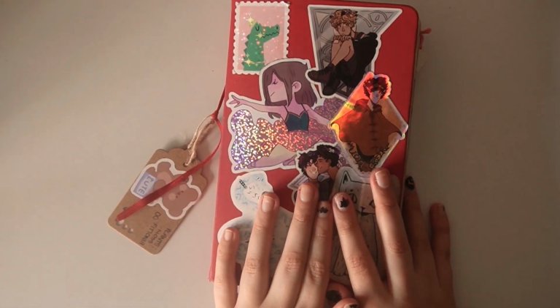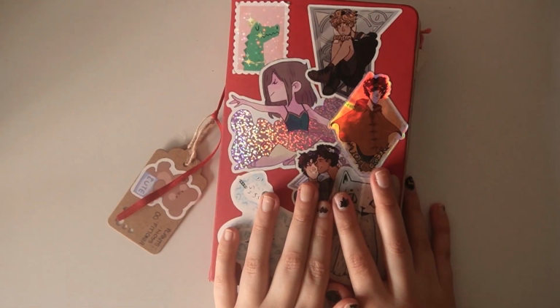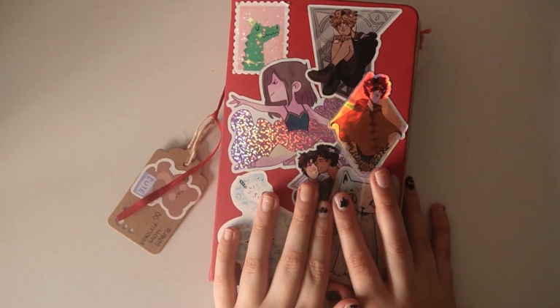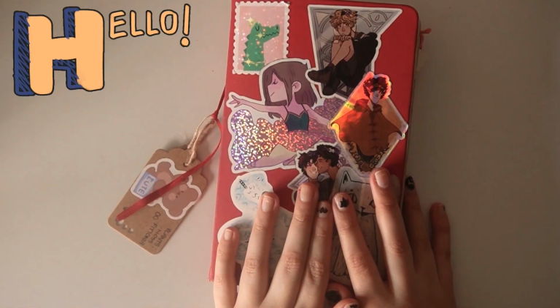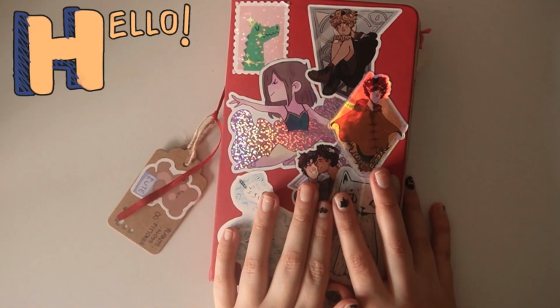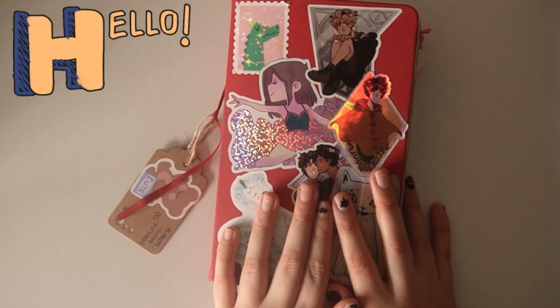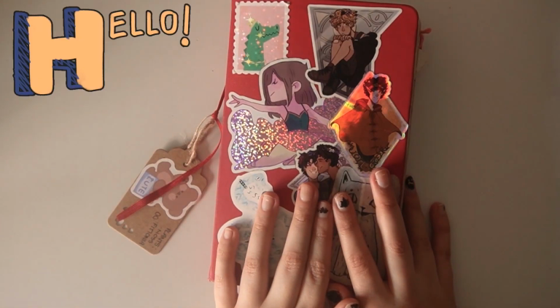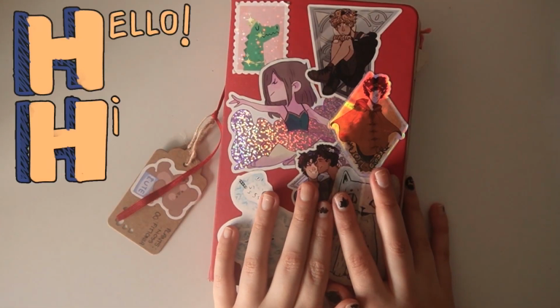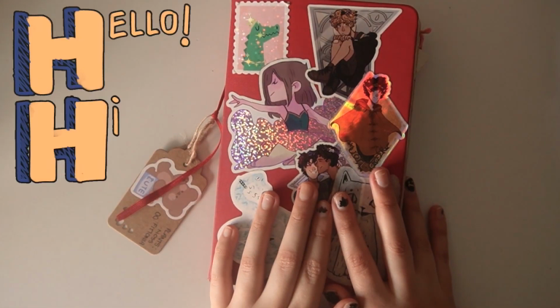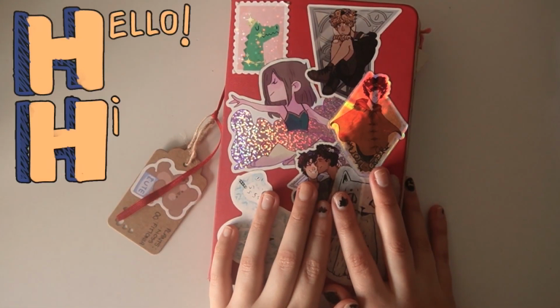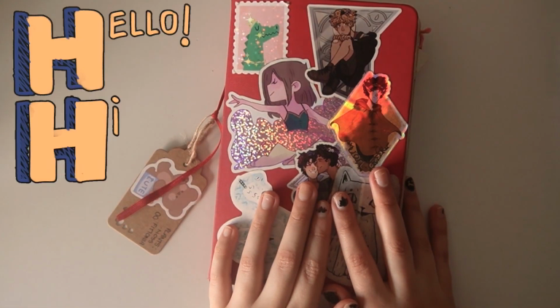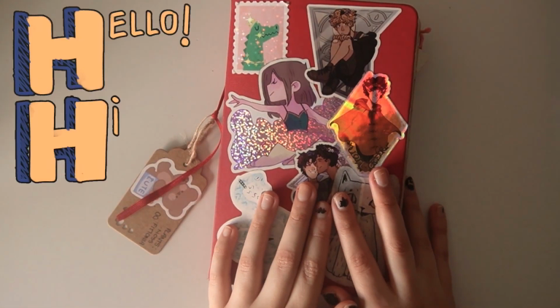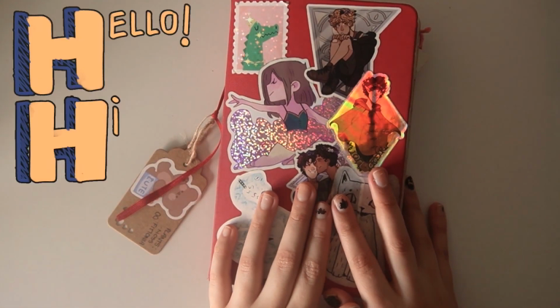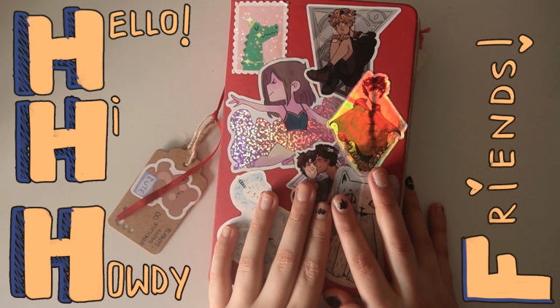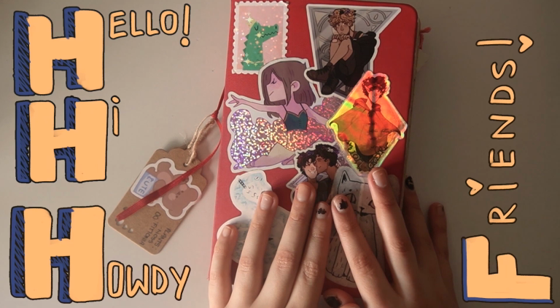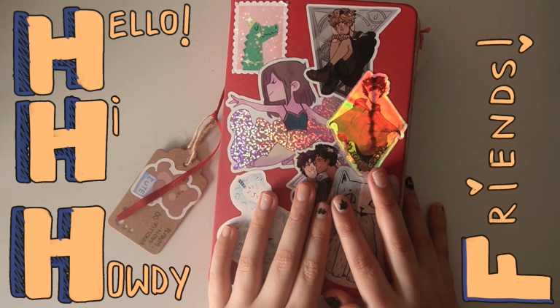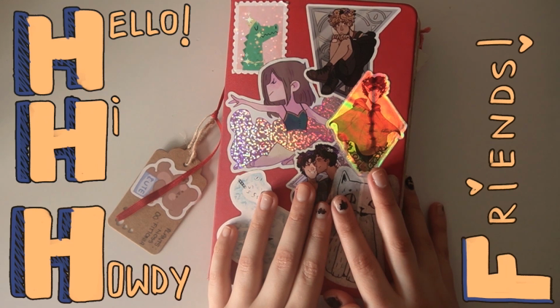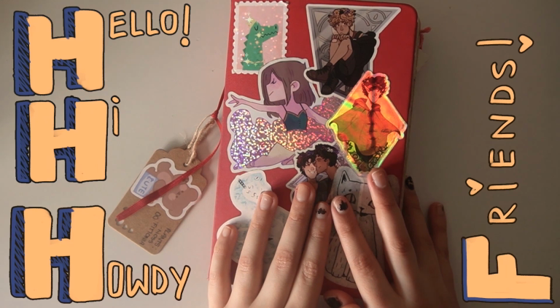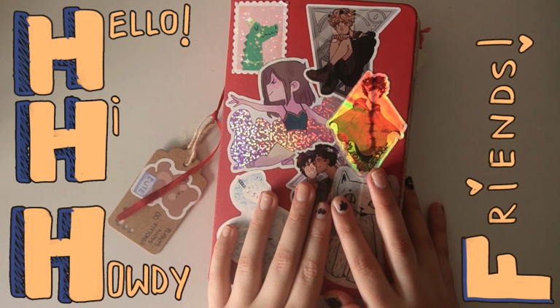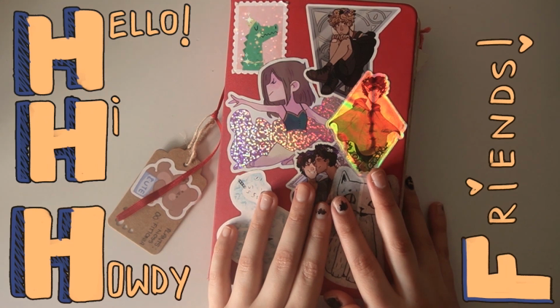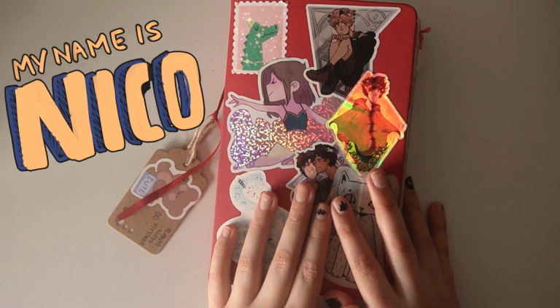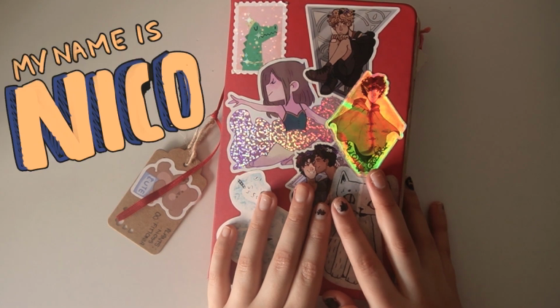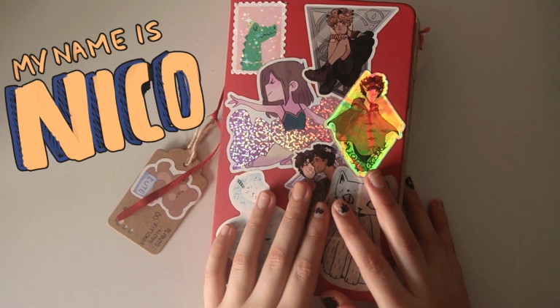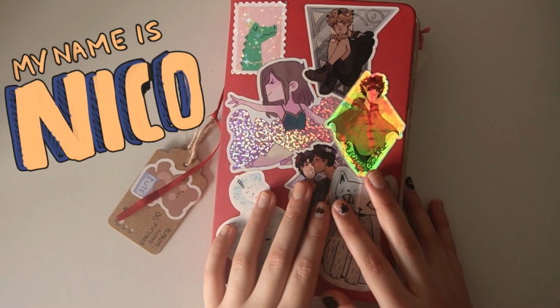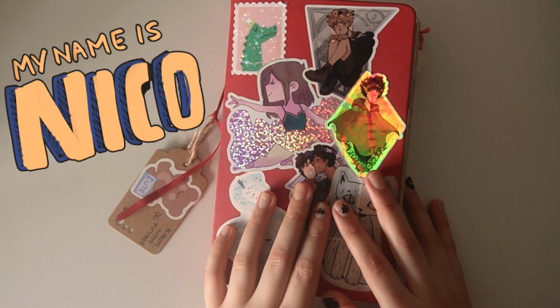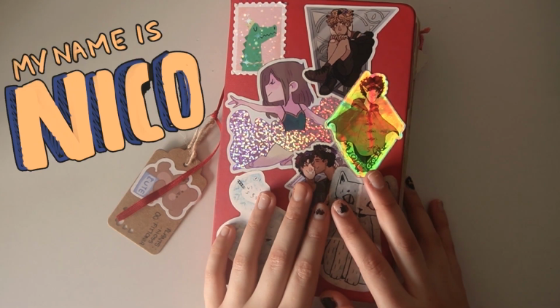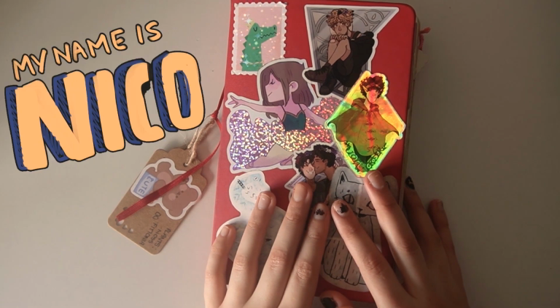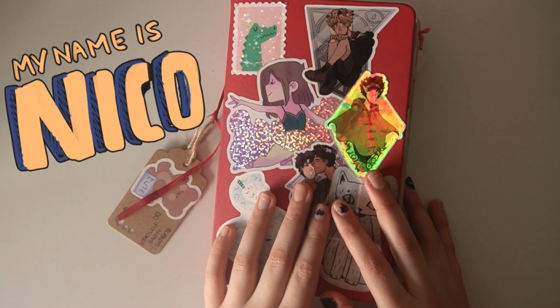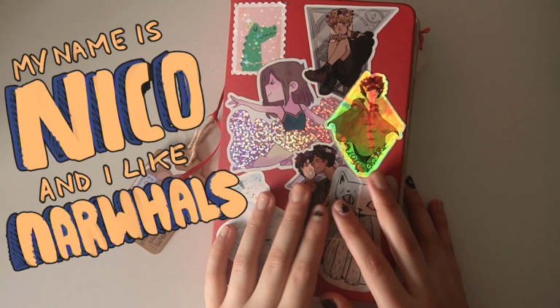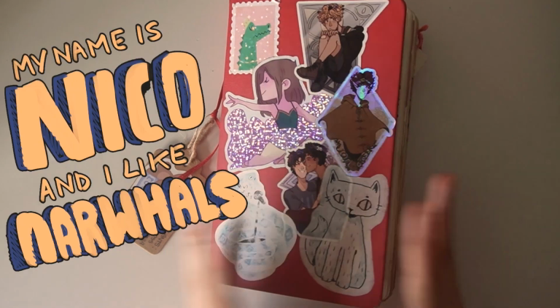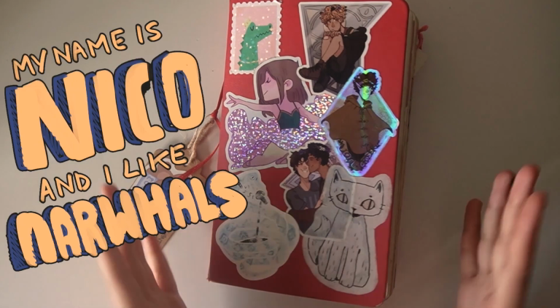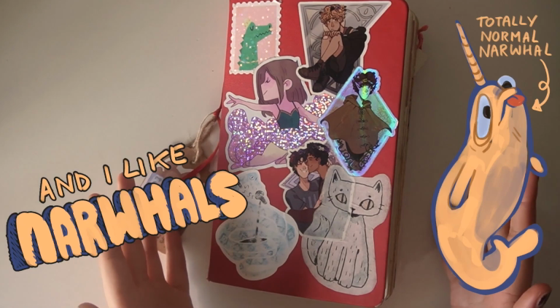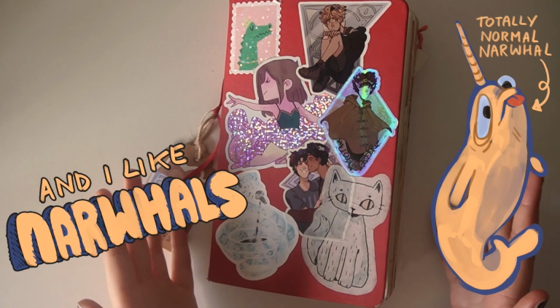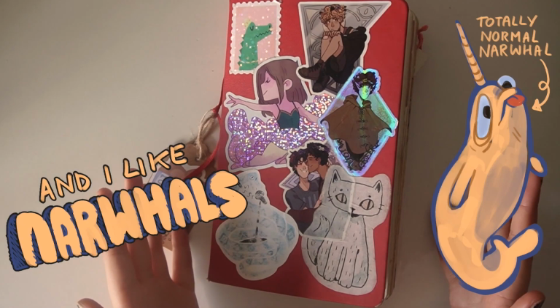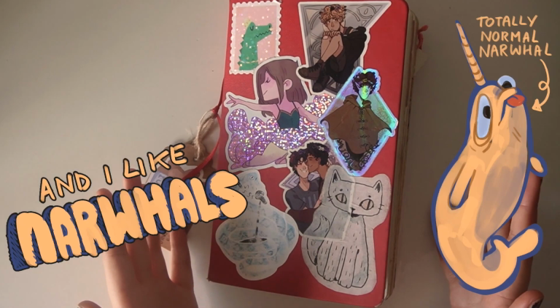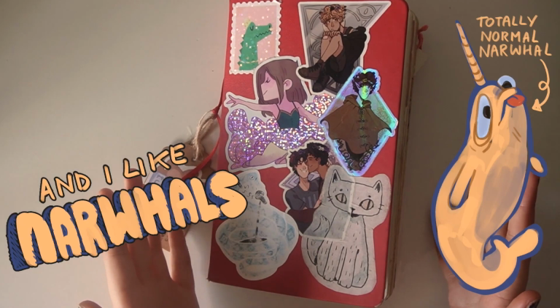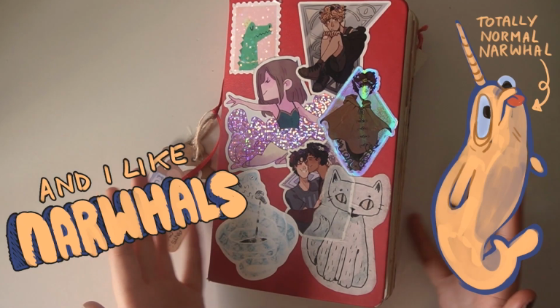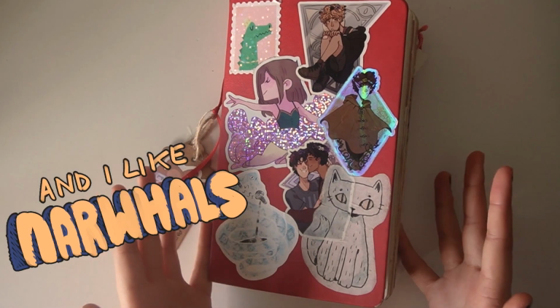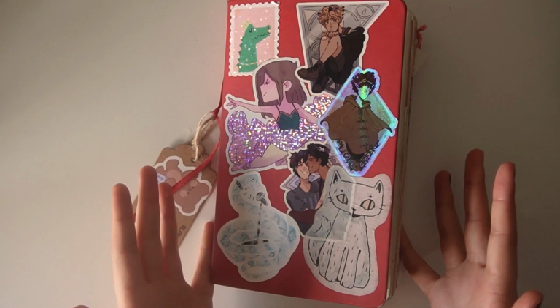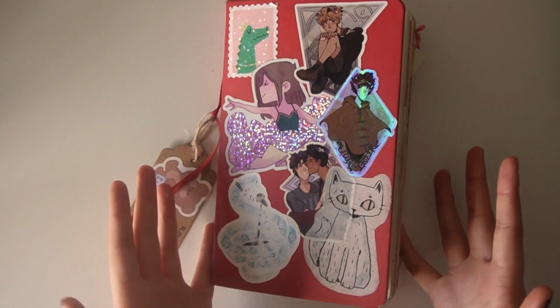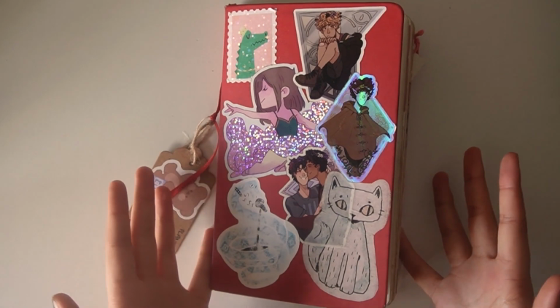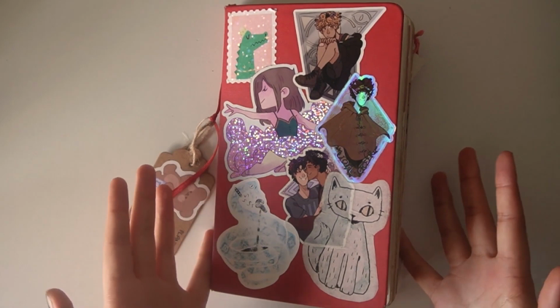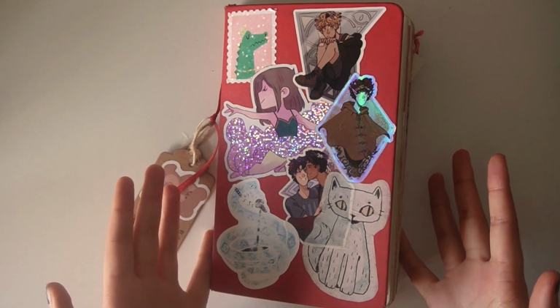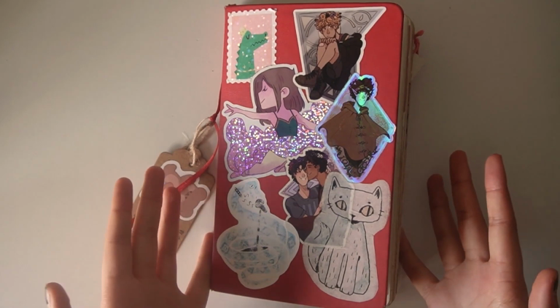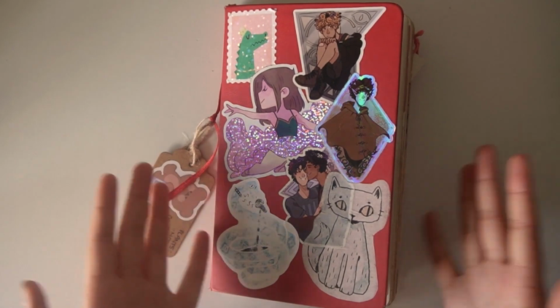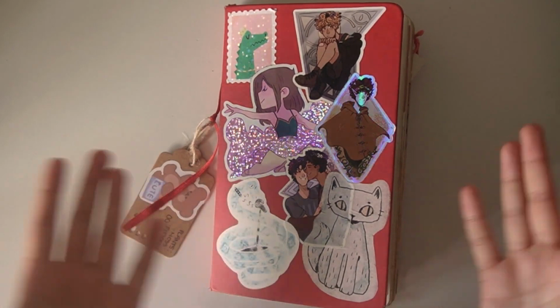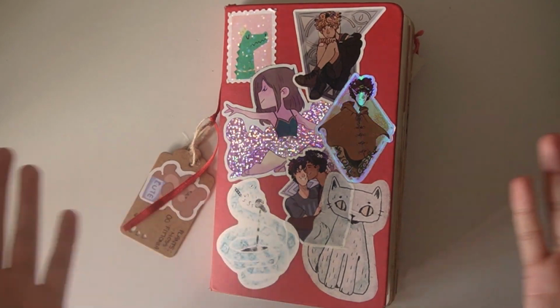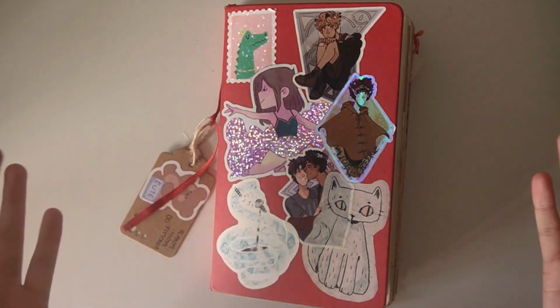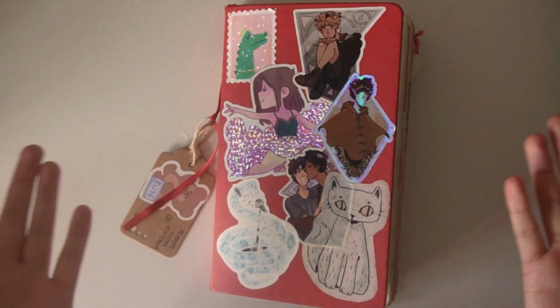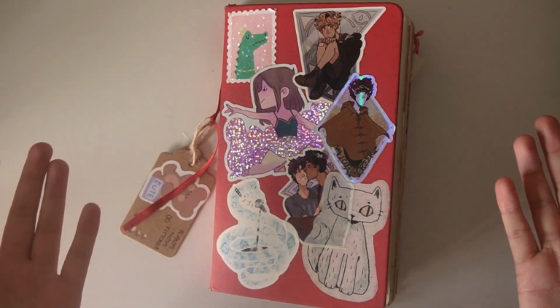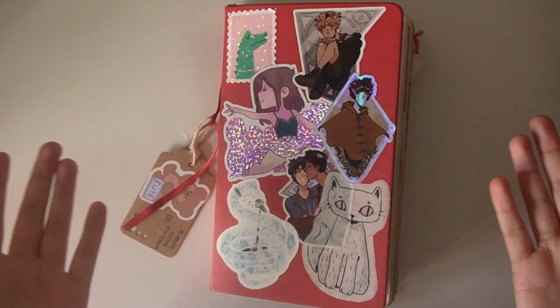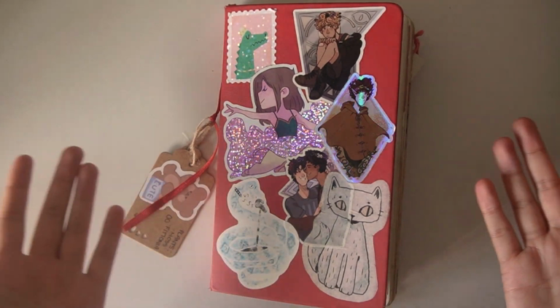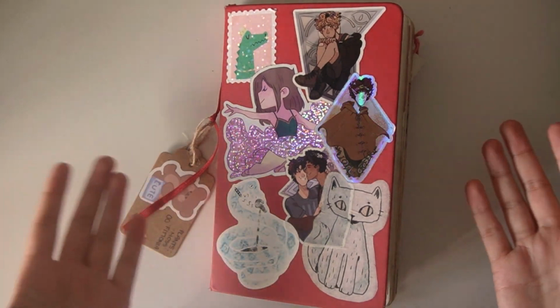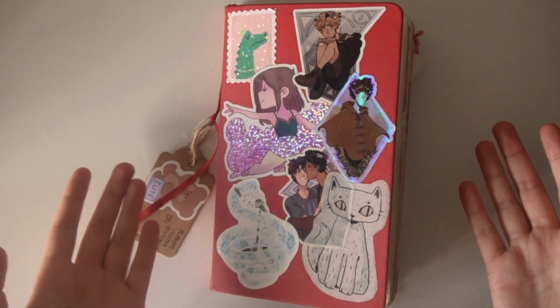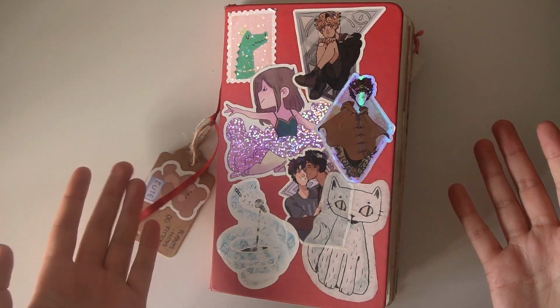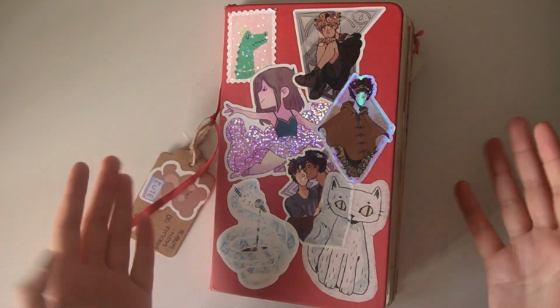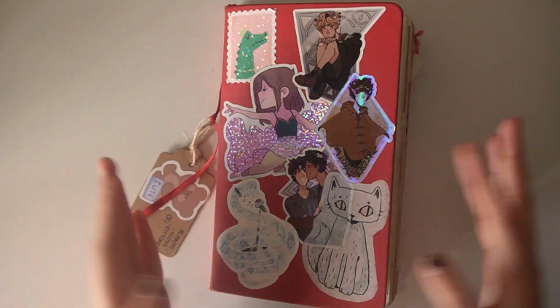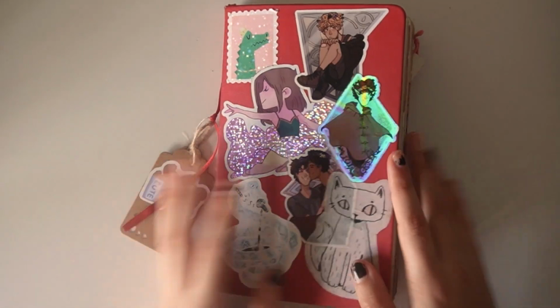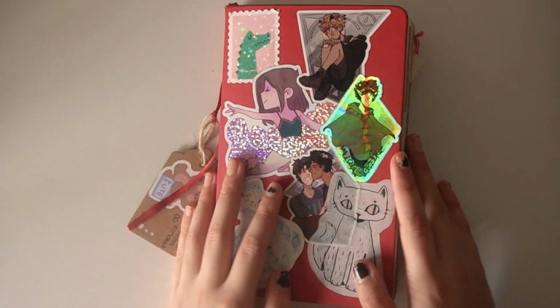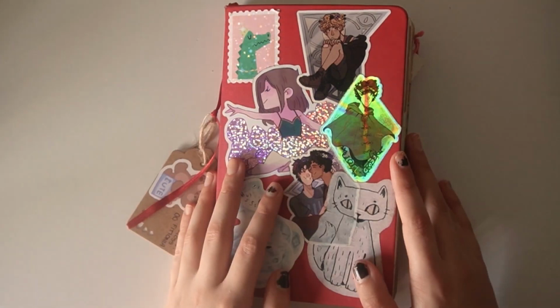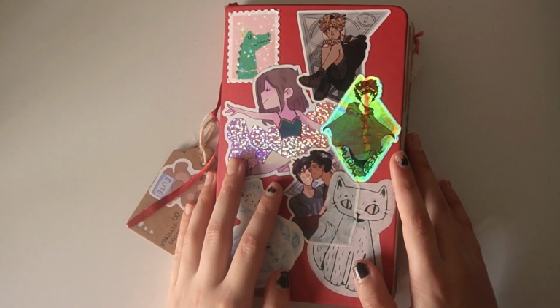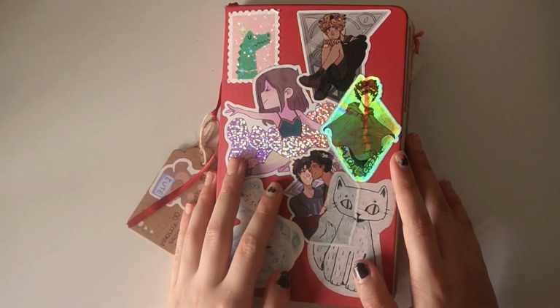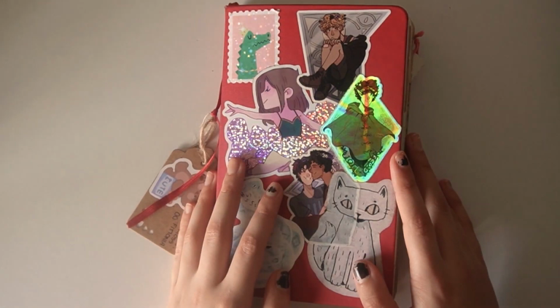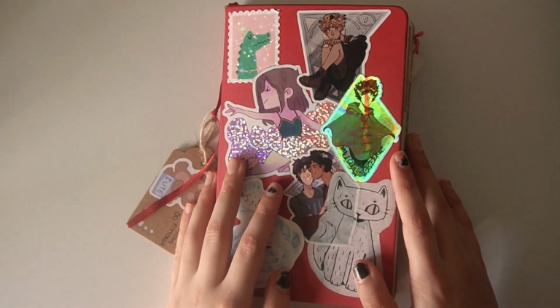Hello! Hi, howdy friends! My name is Nico, I like novels, and welcome back, or welcome to my channel if you are new here.